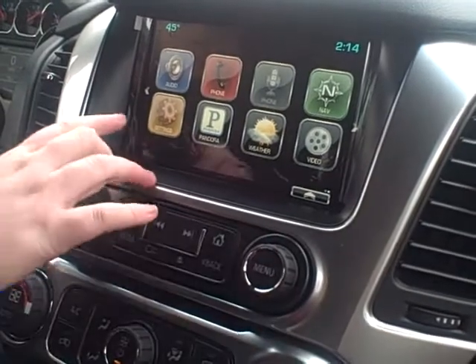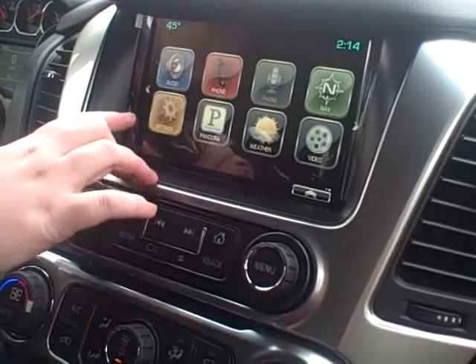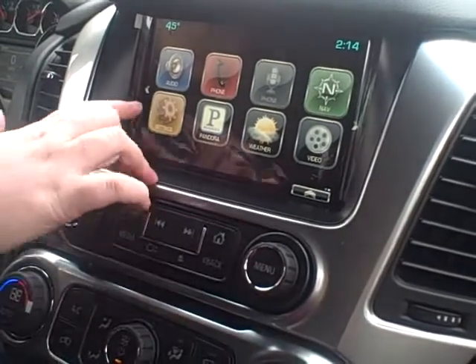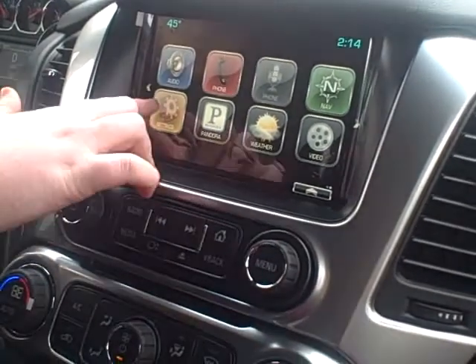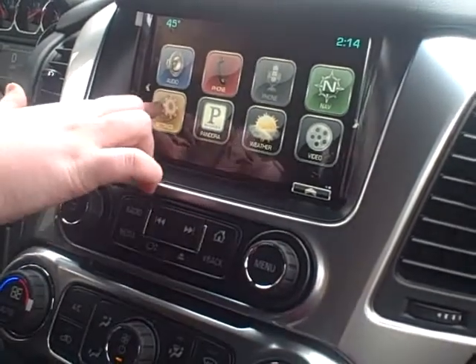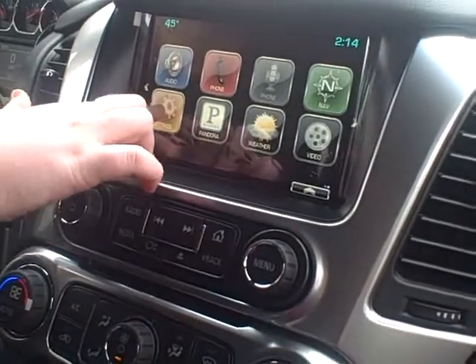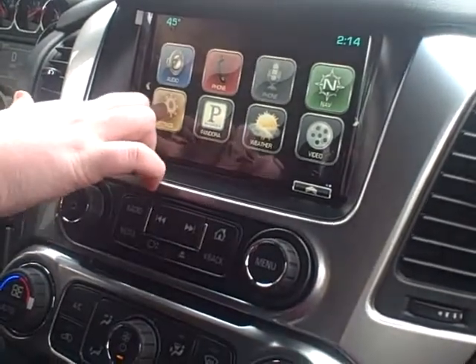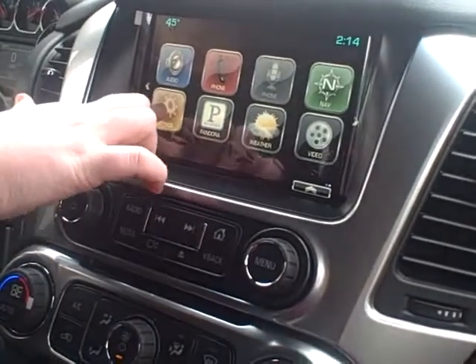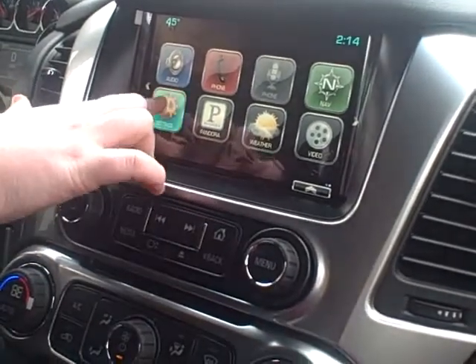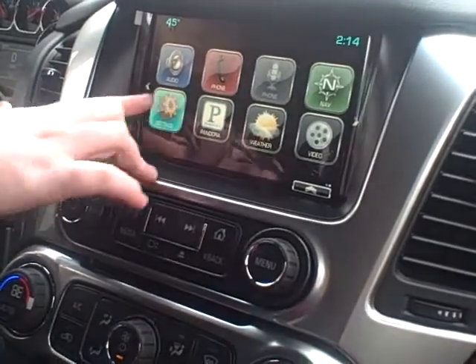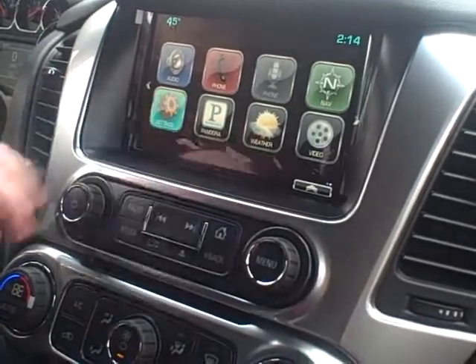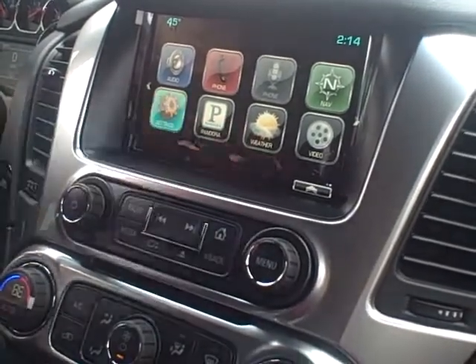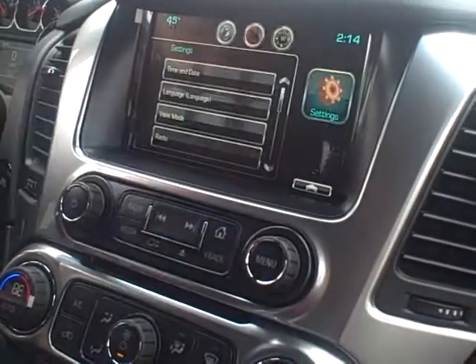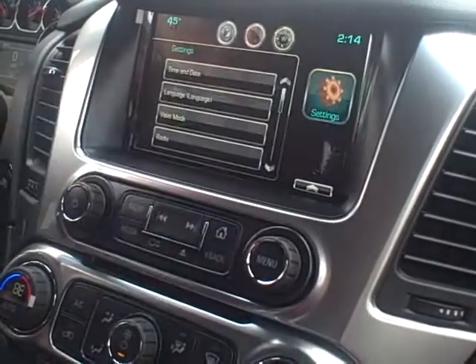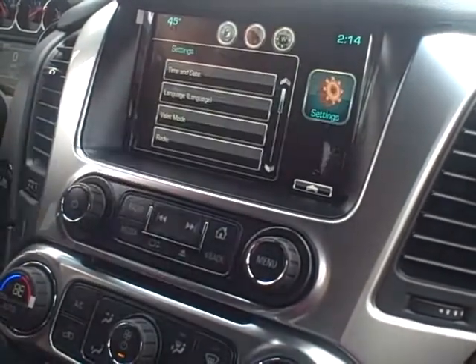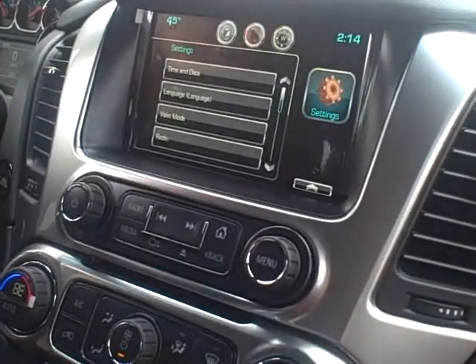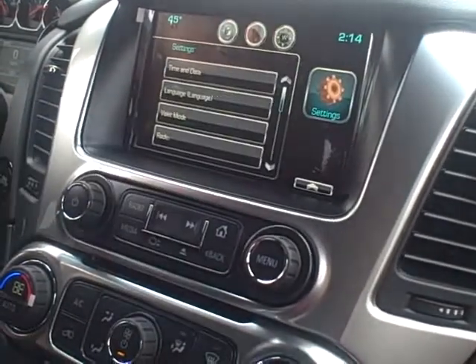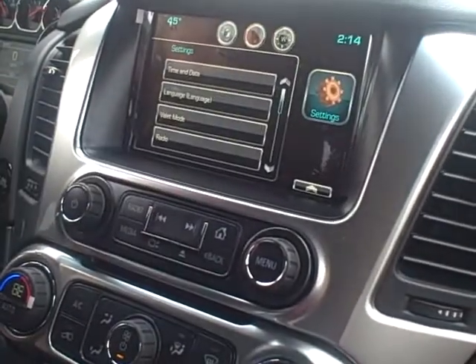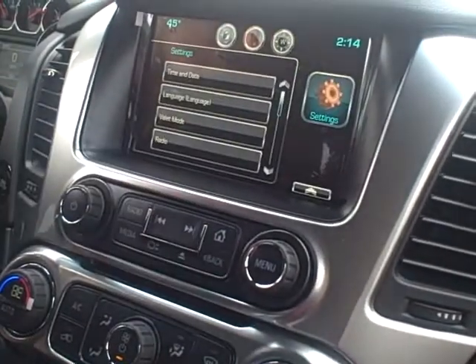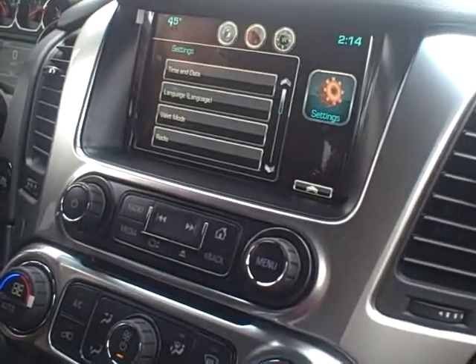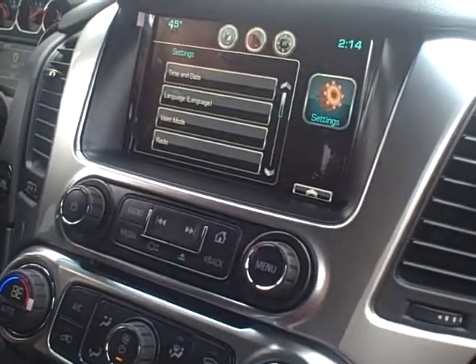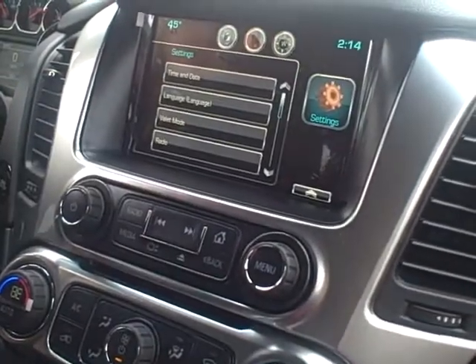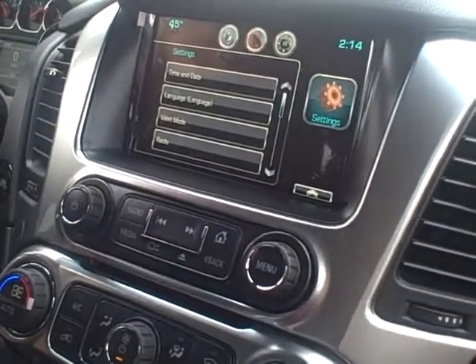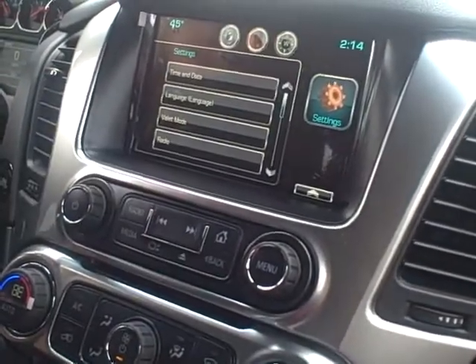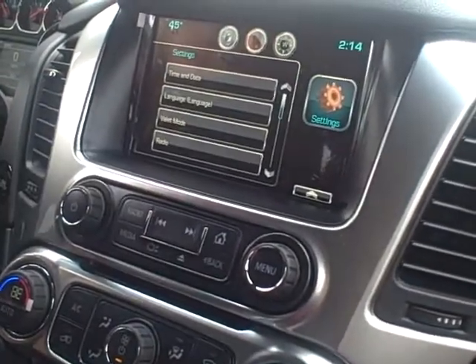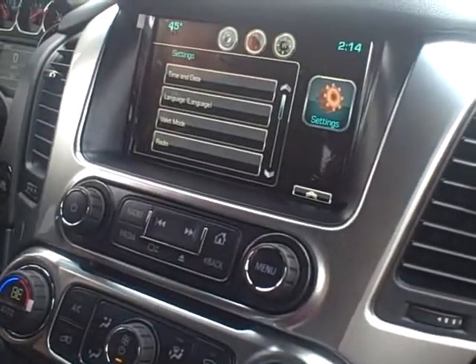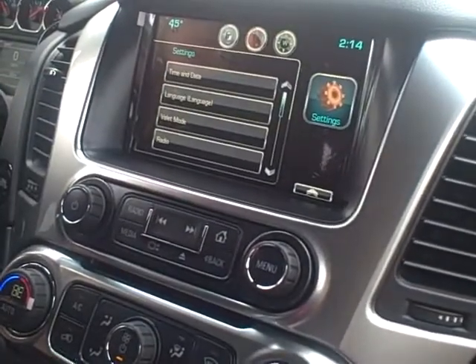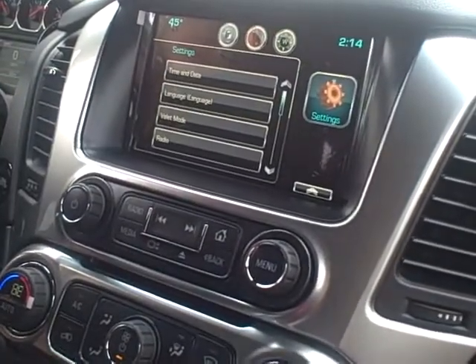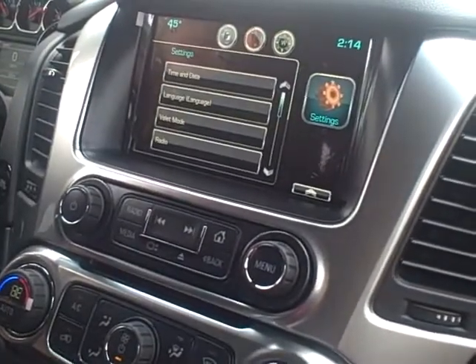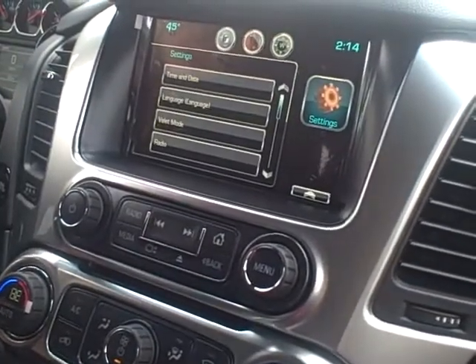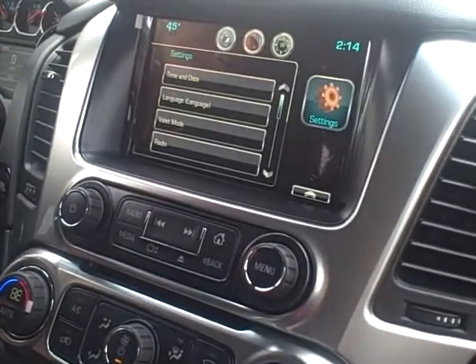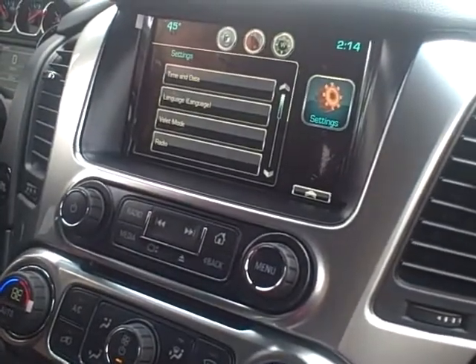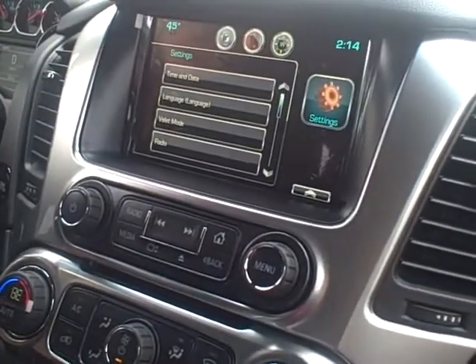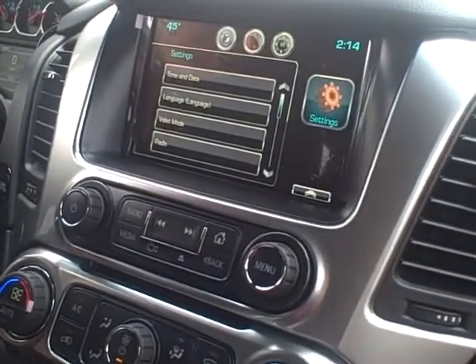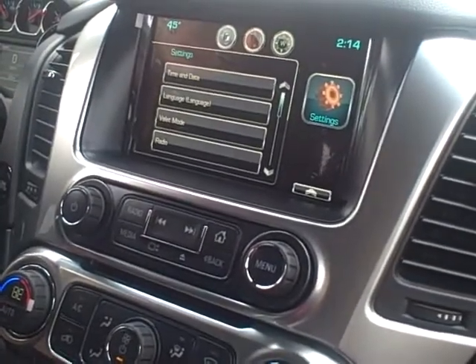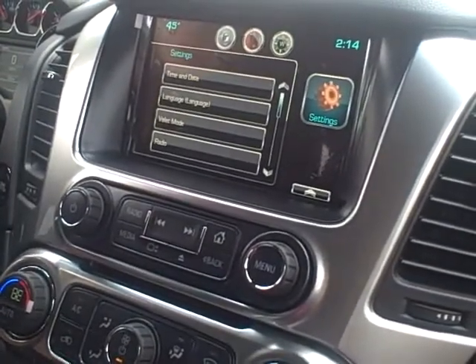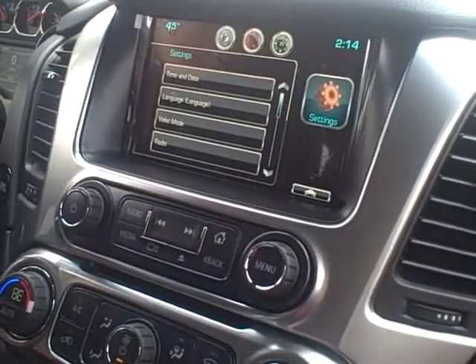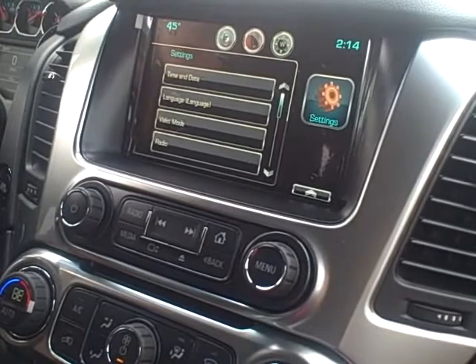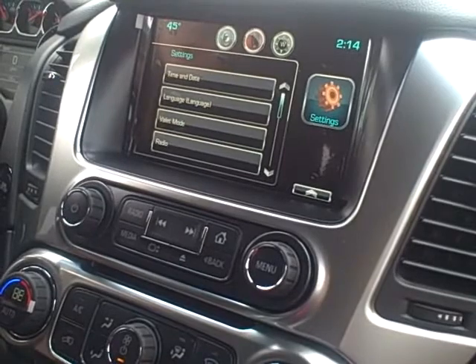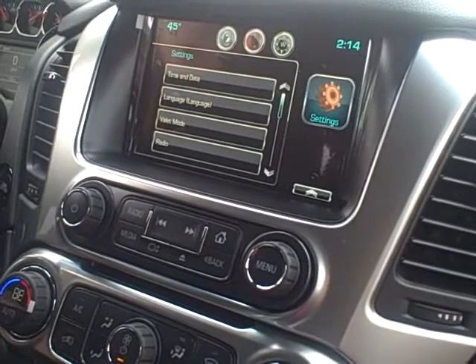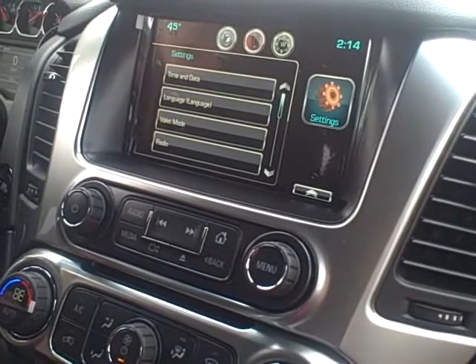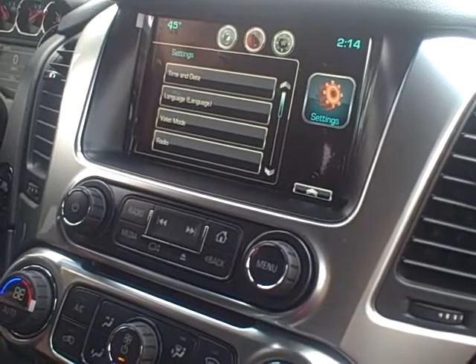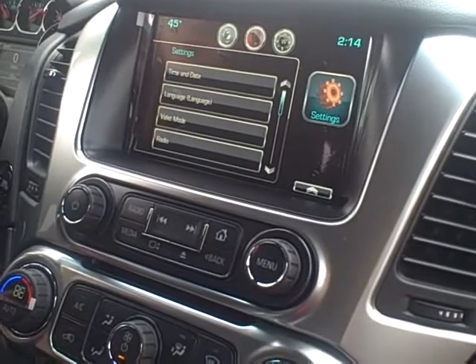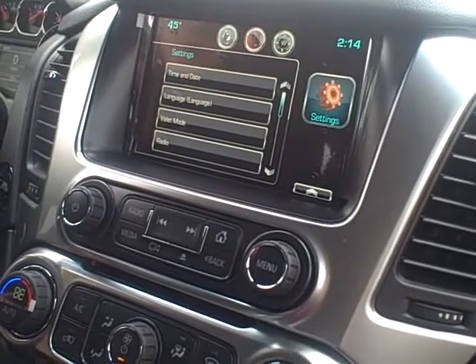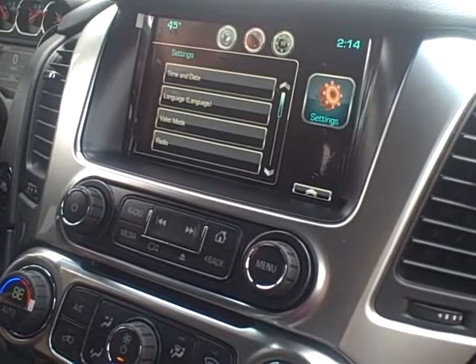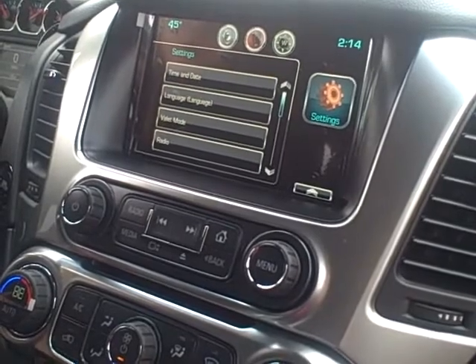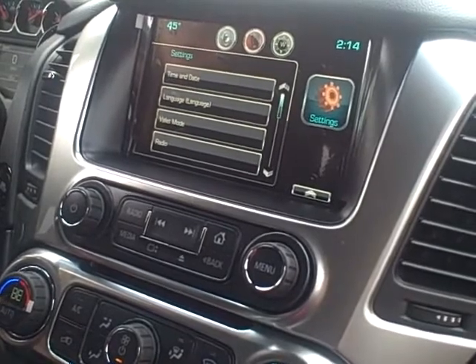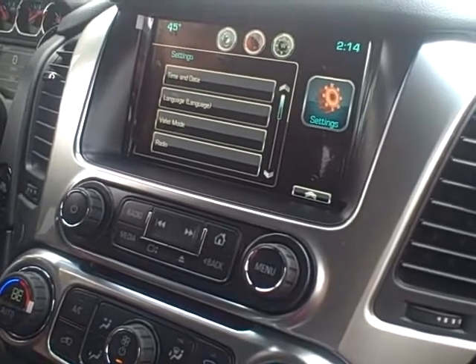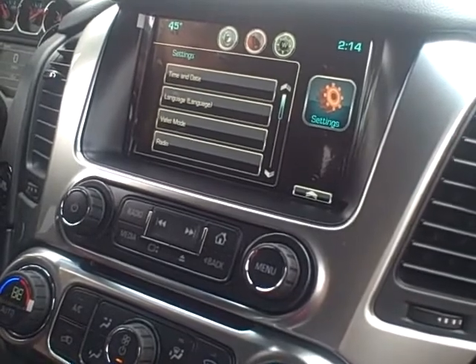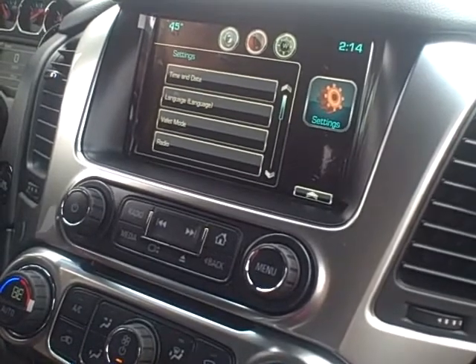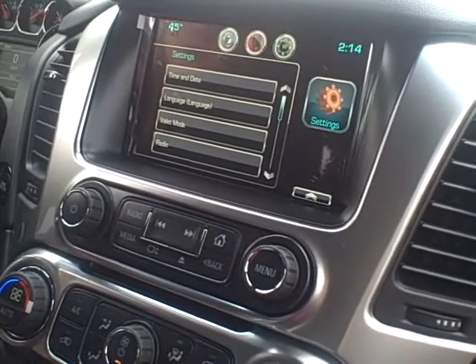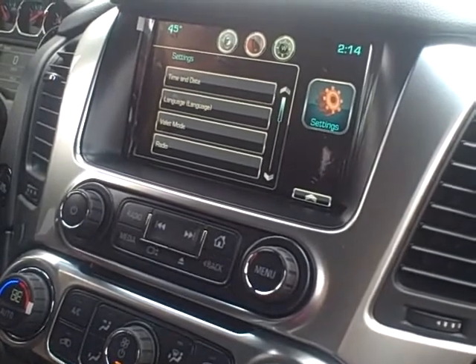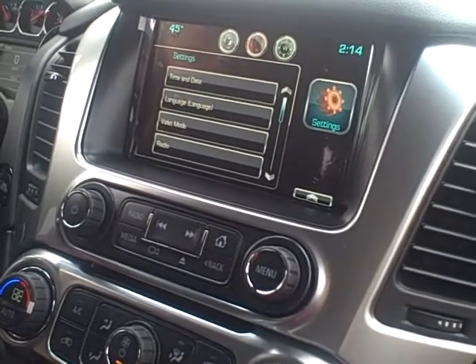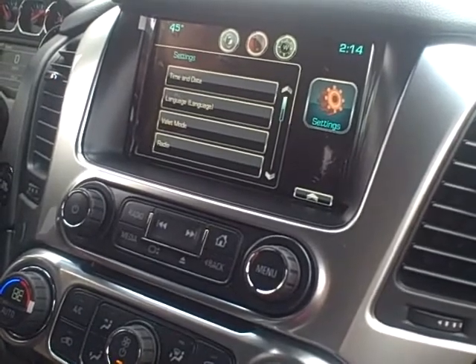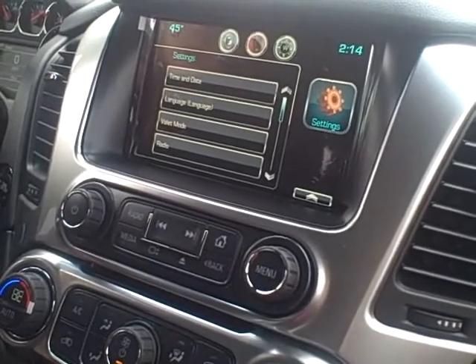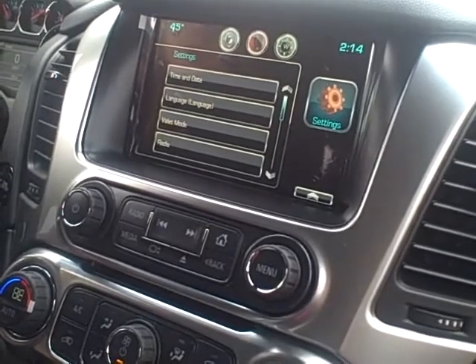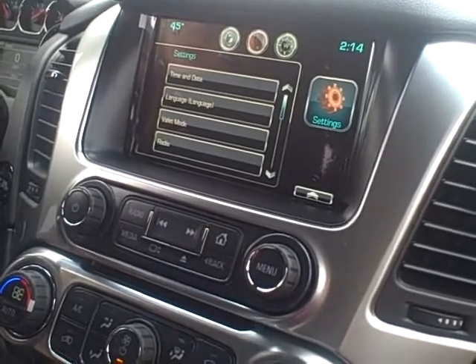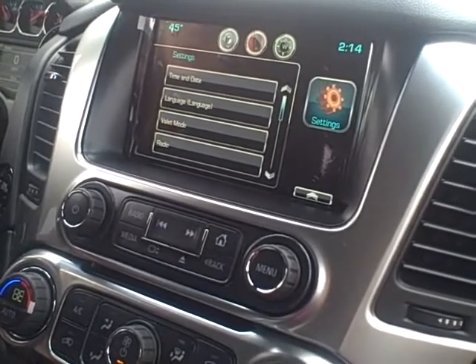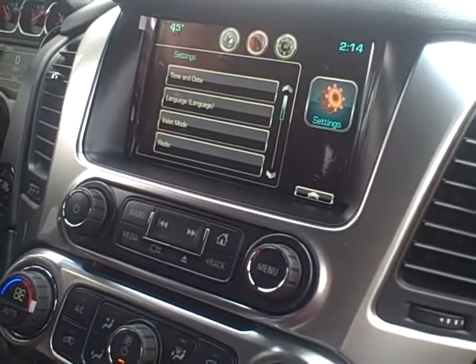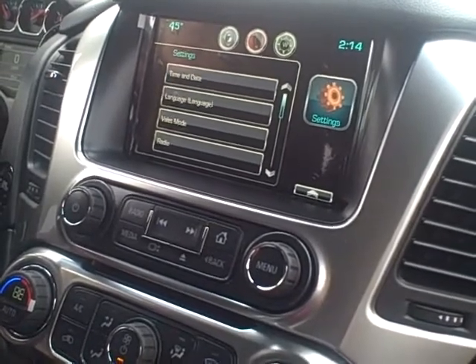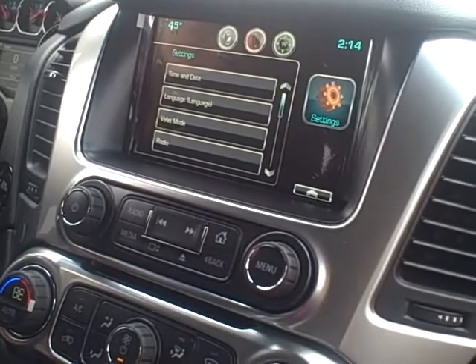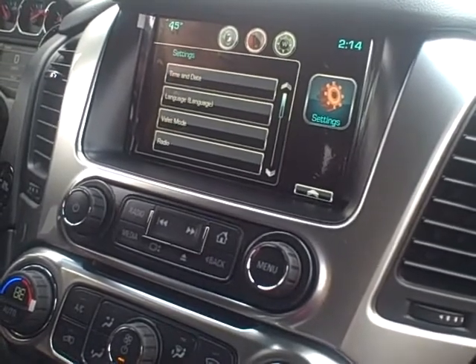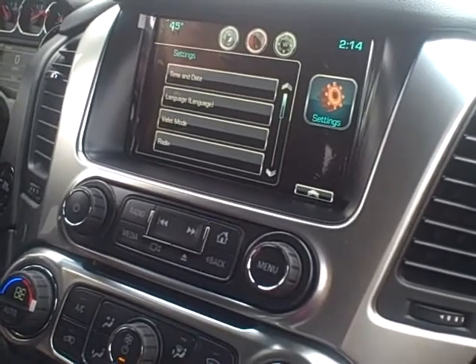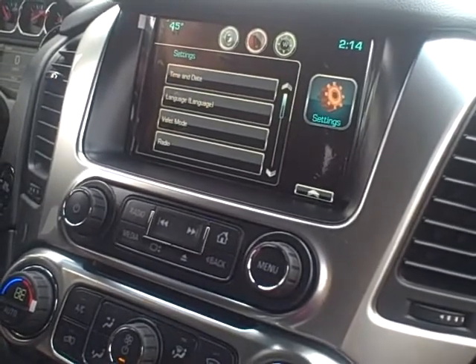Settings — that's just going to be your radio settings, so time and date, languages, auto volume, auto tune, all that kind of stuff.